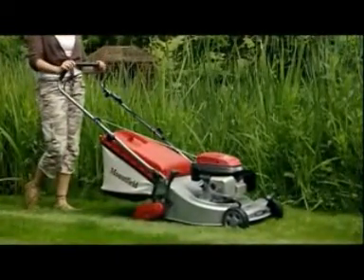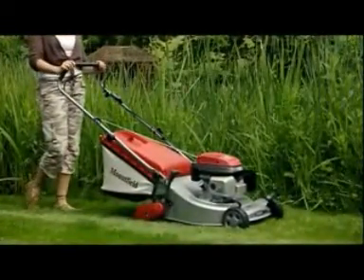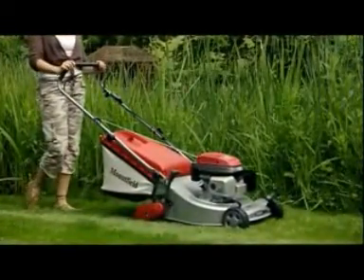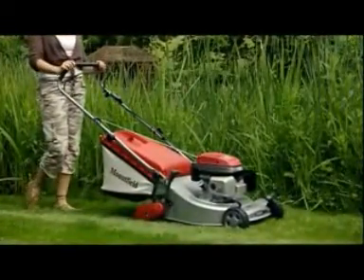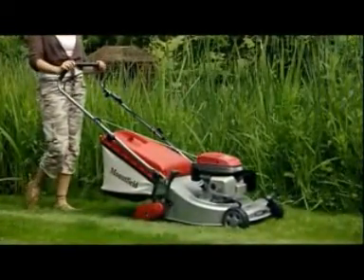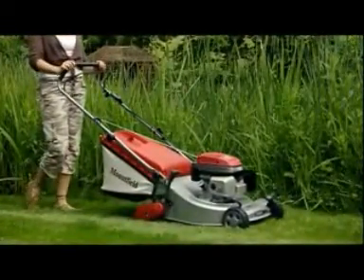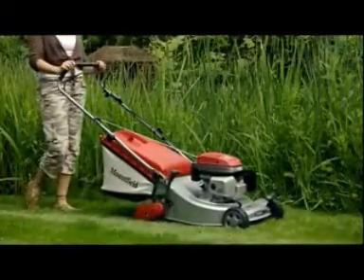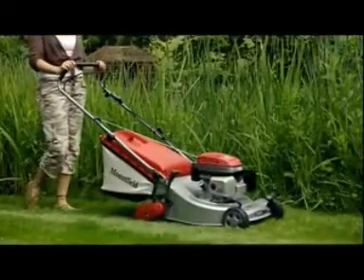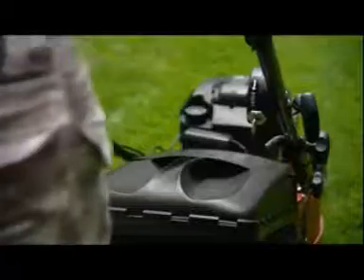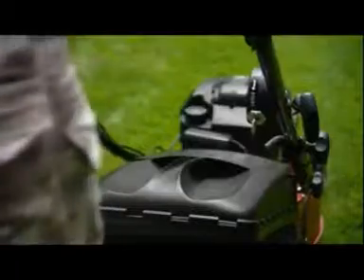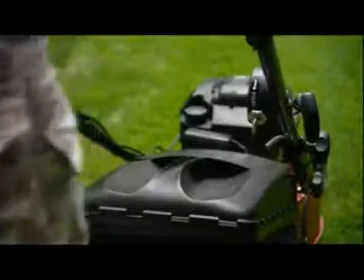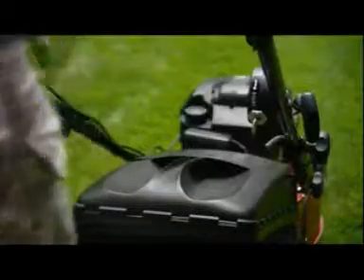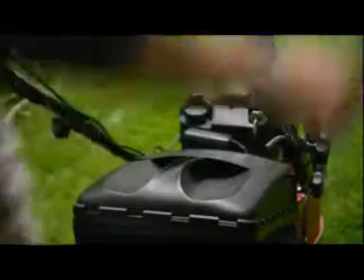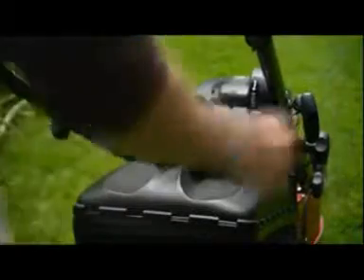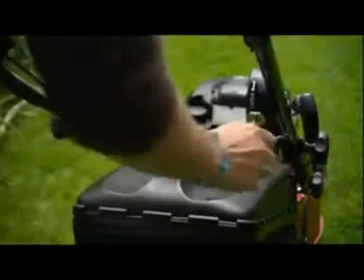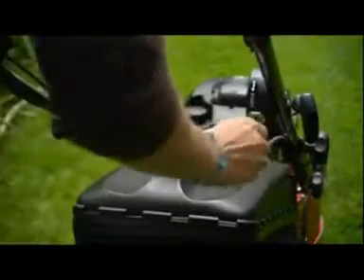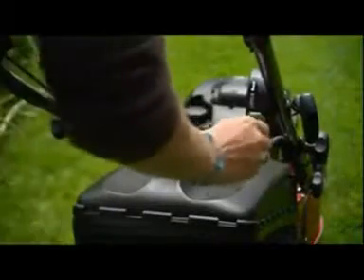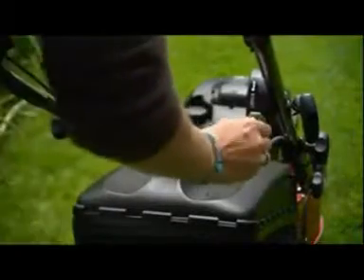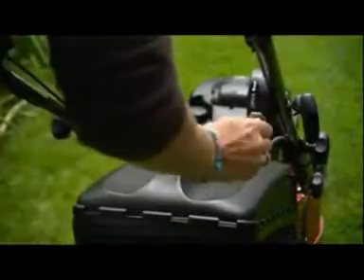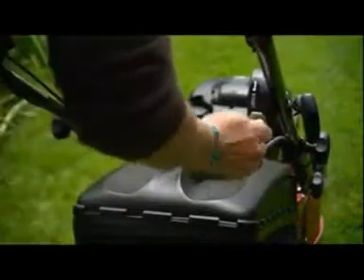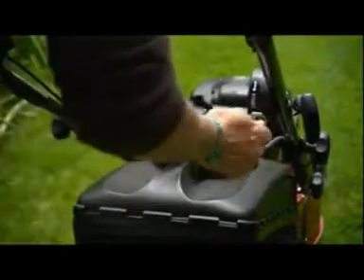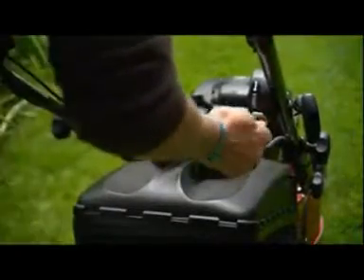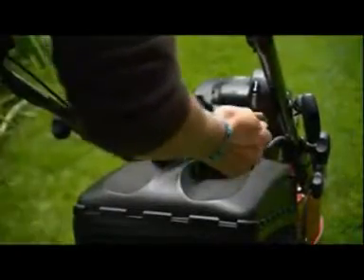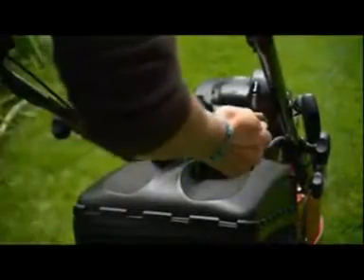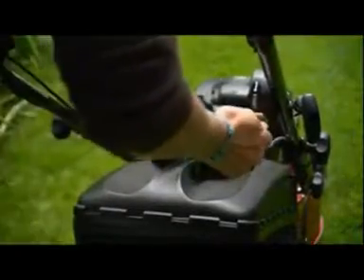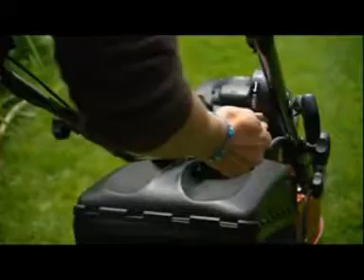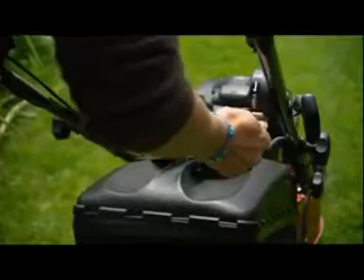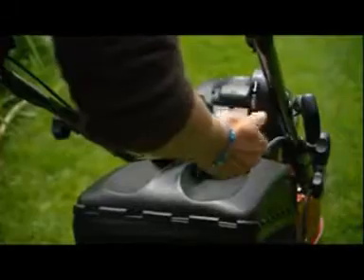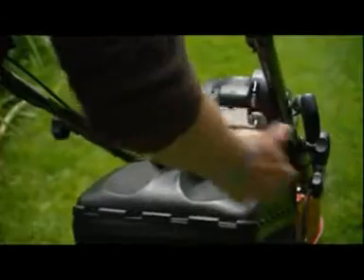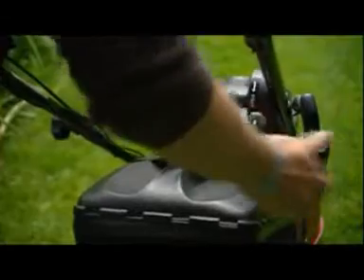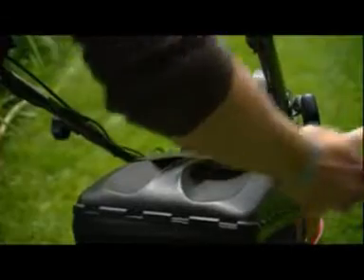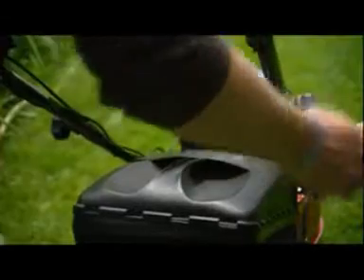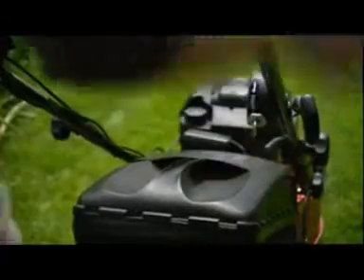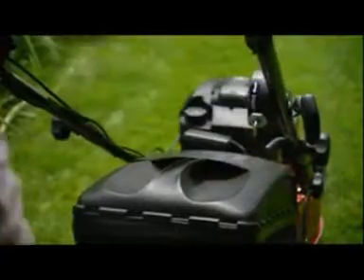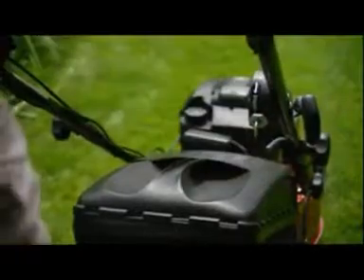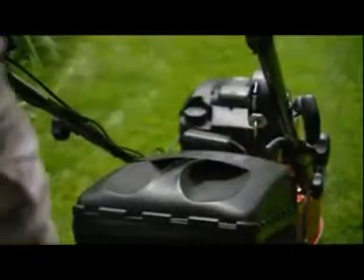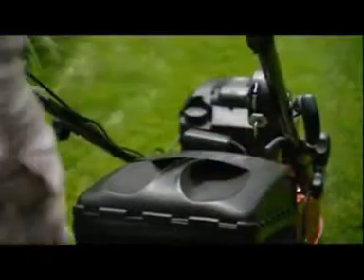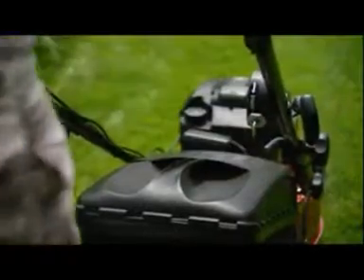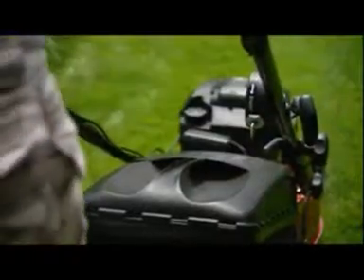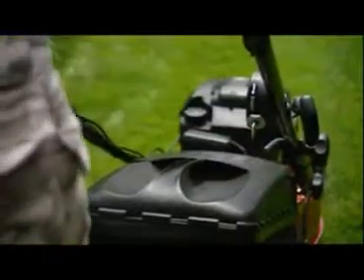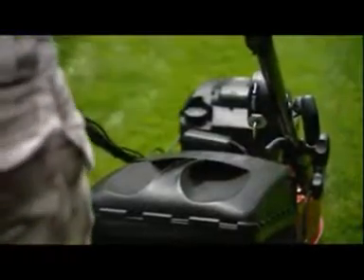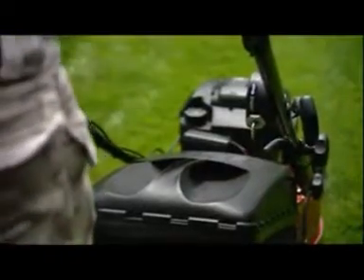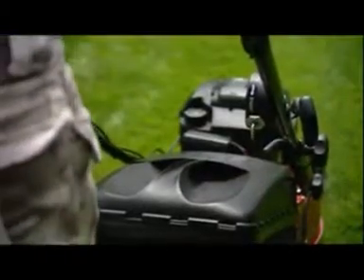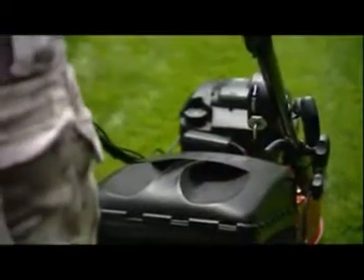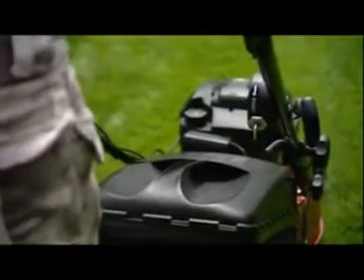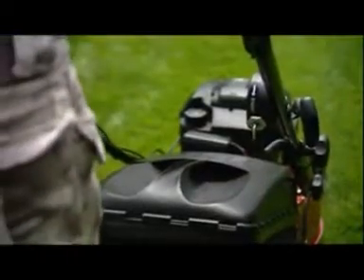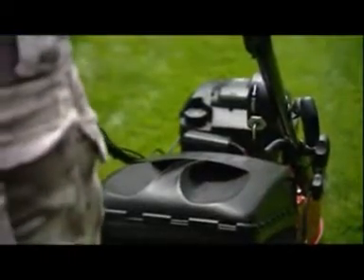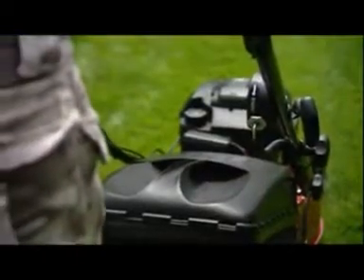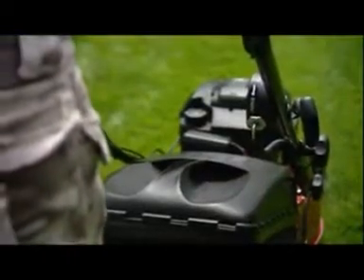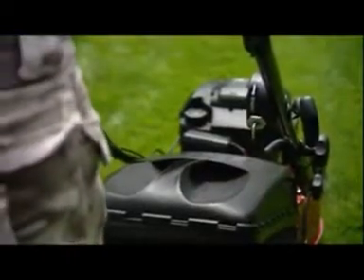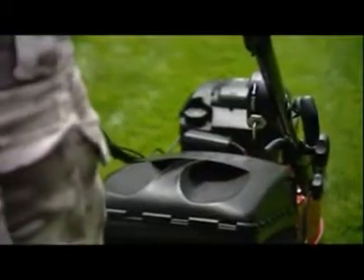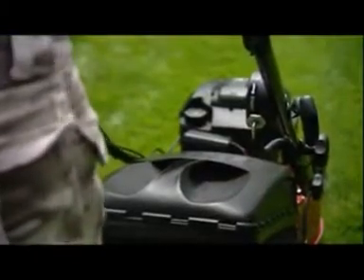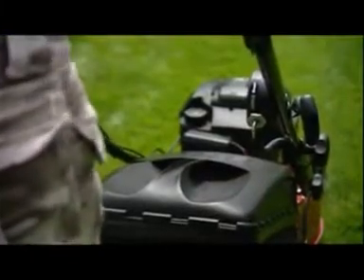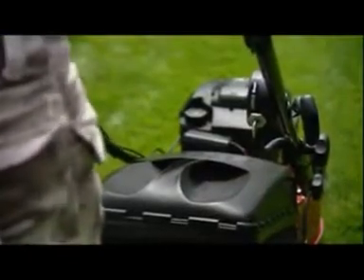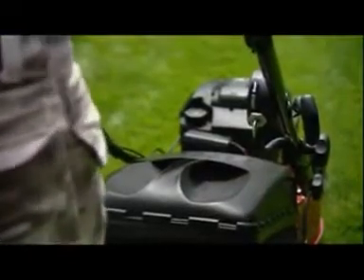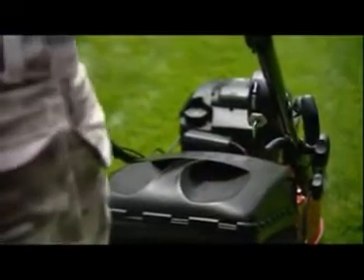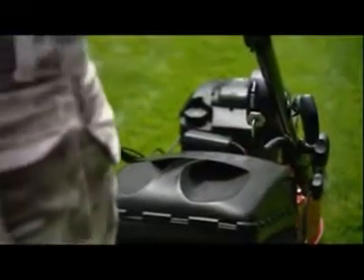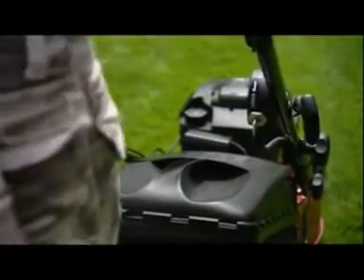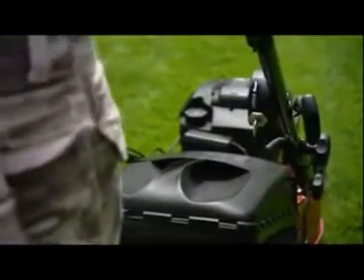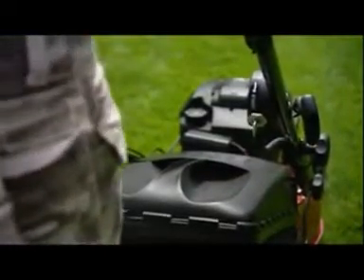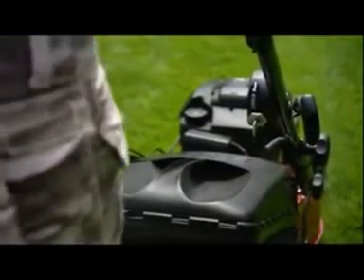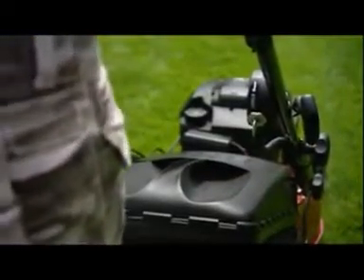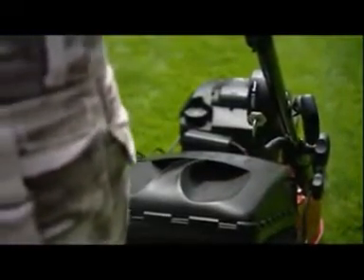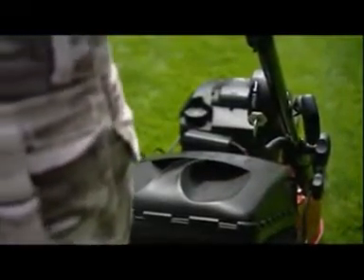An engine with electric key start makes life even easier. Simply turn a key to start the engine.